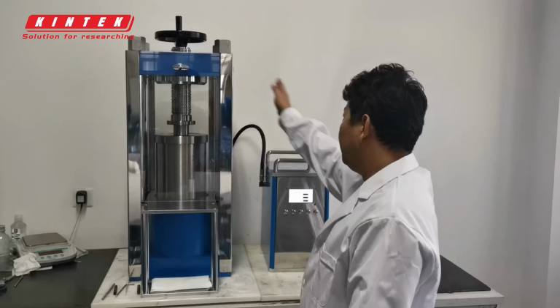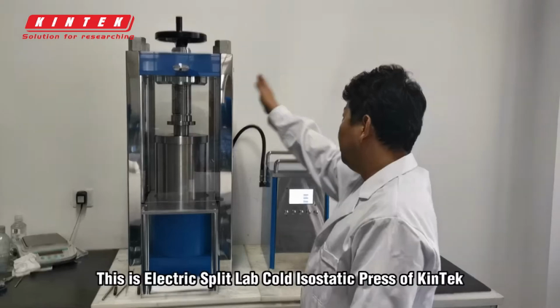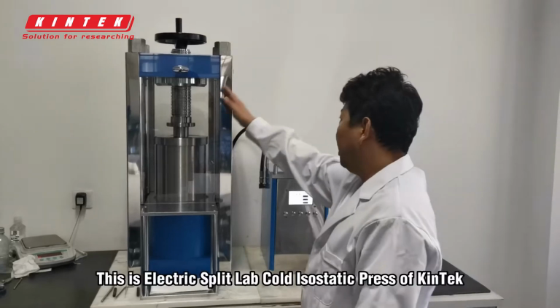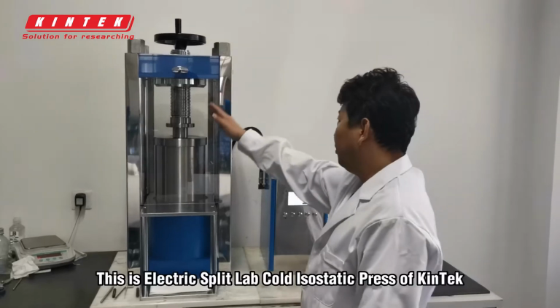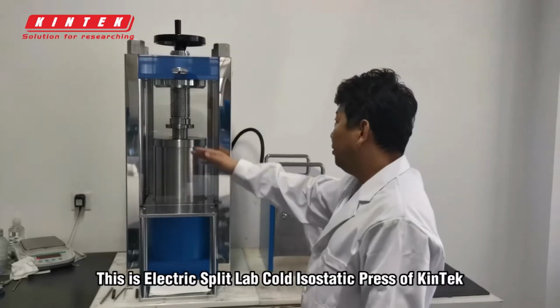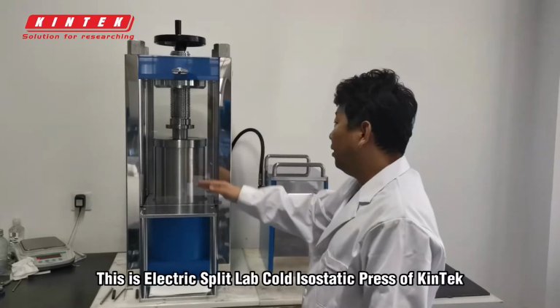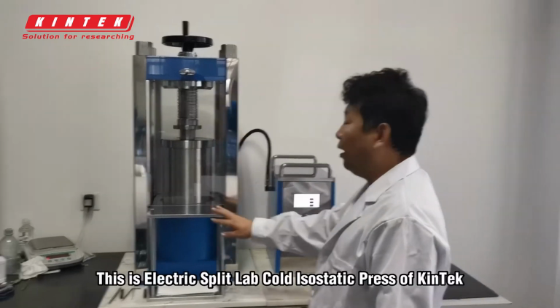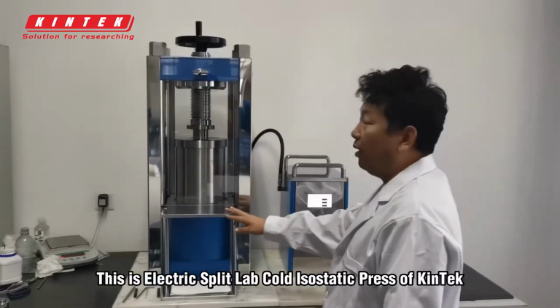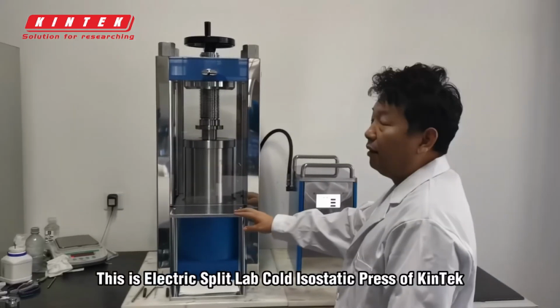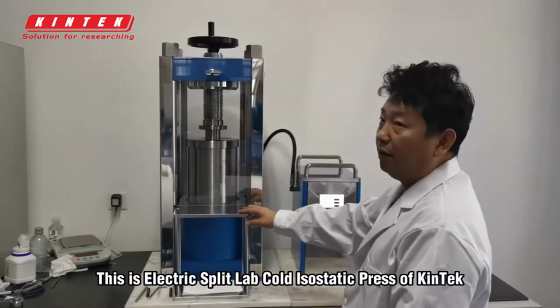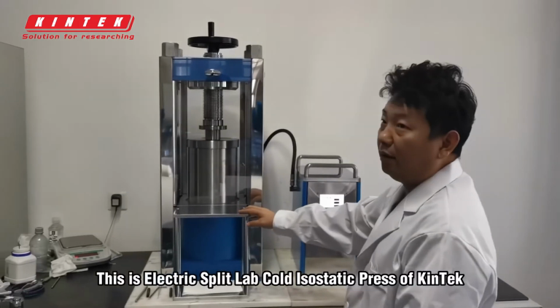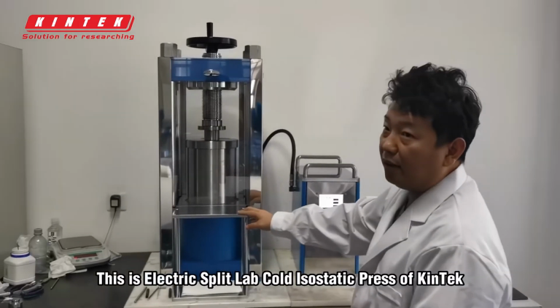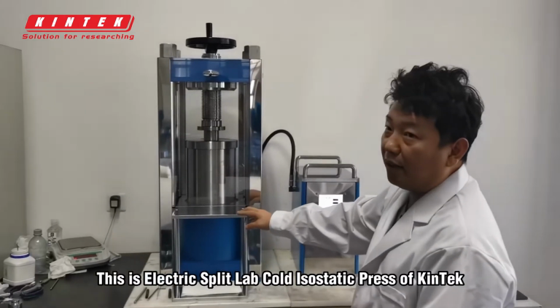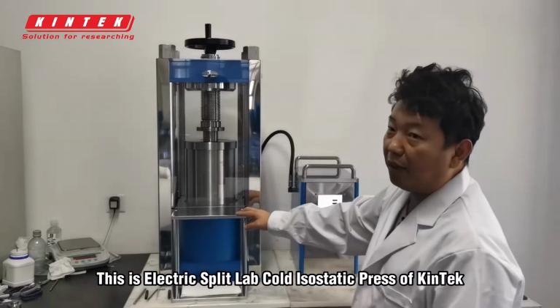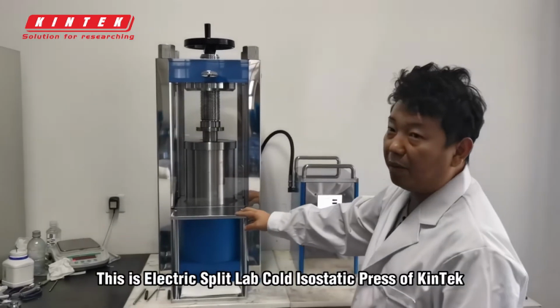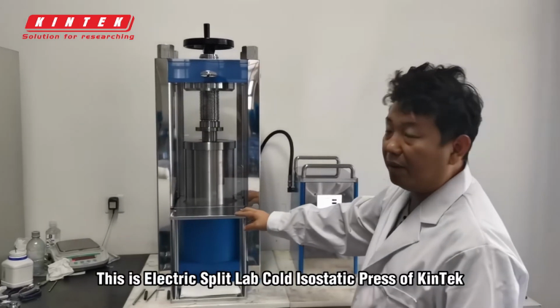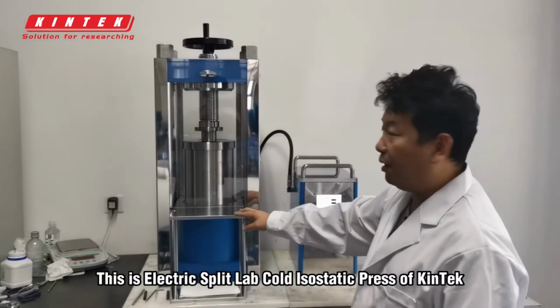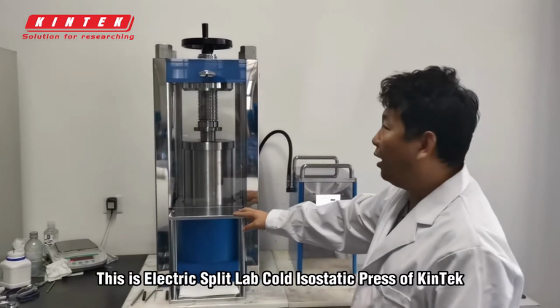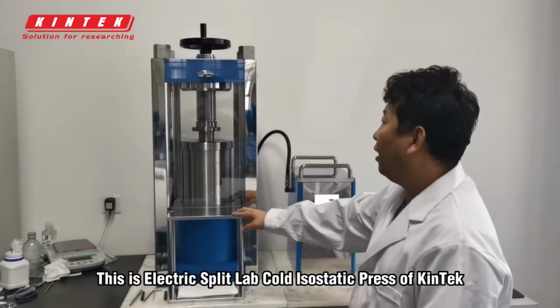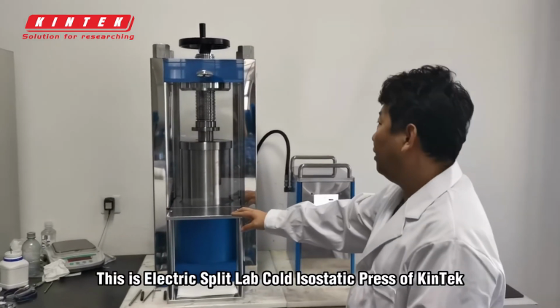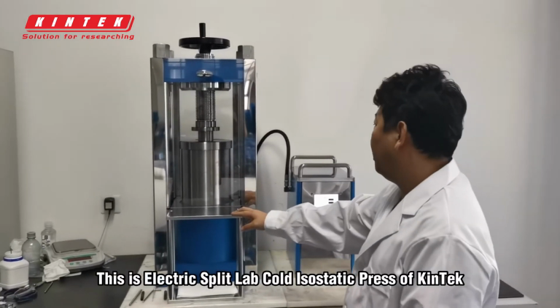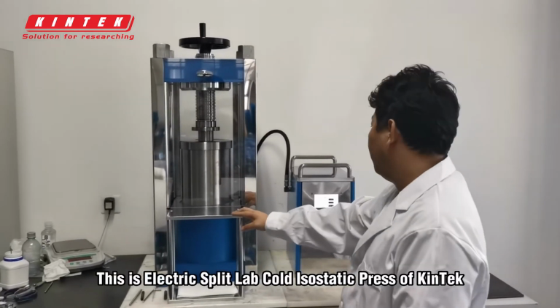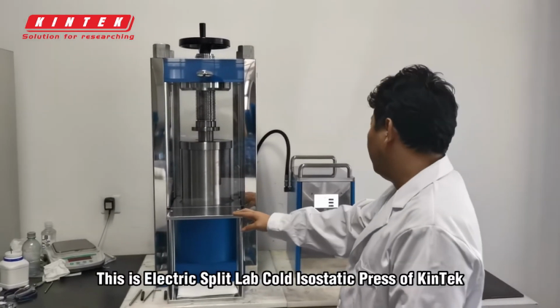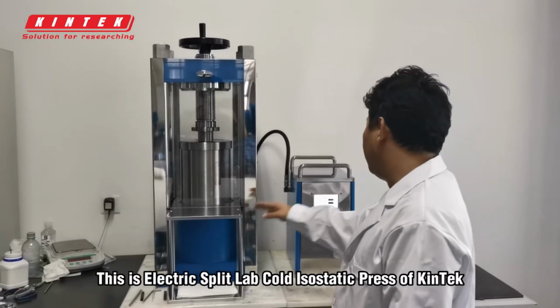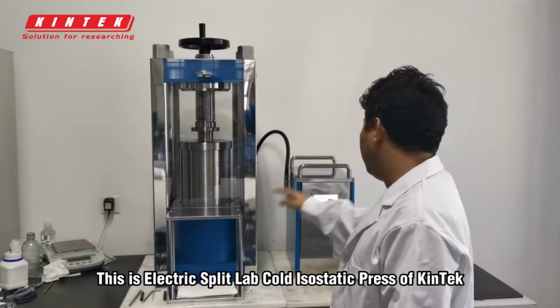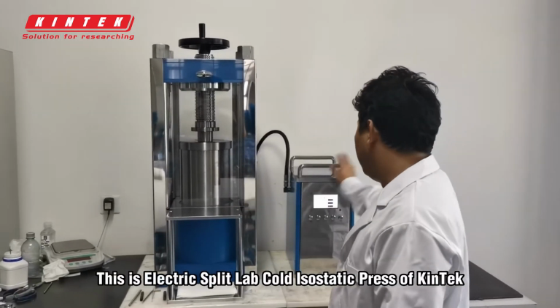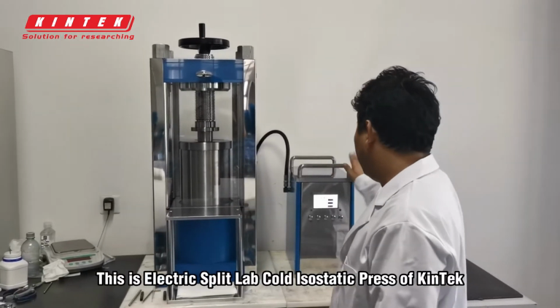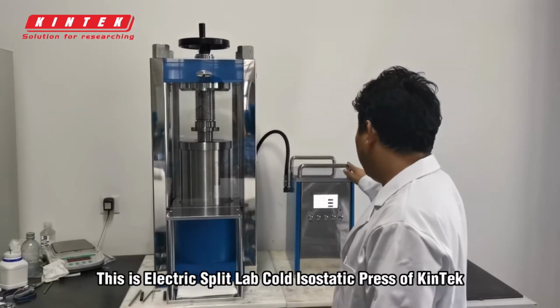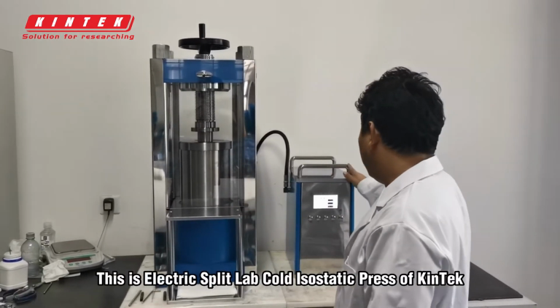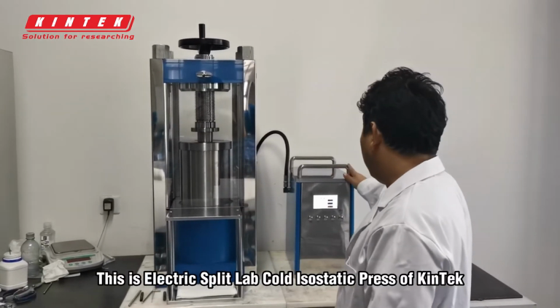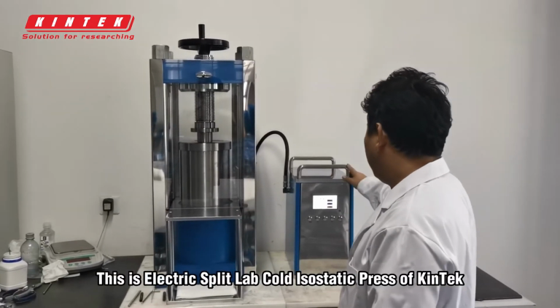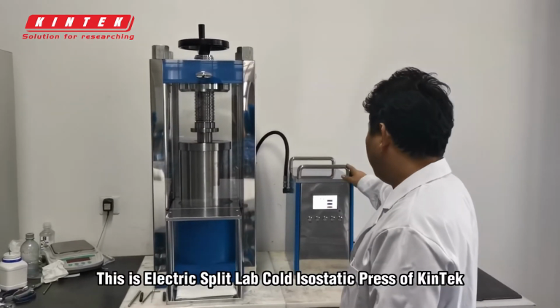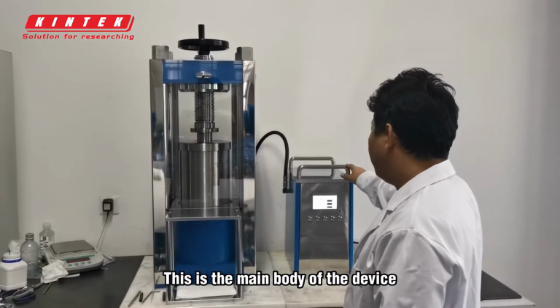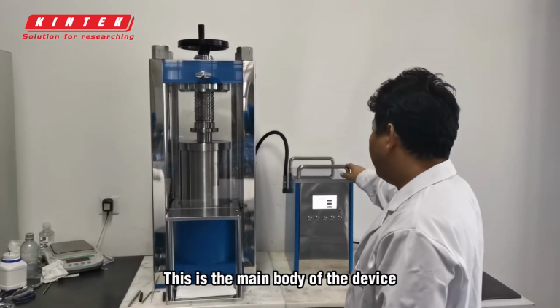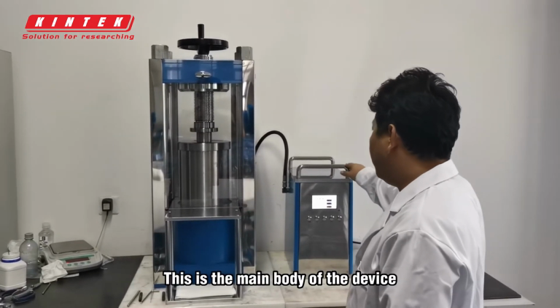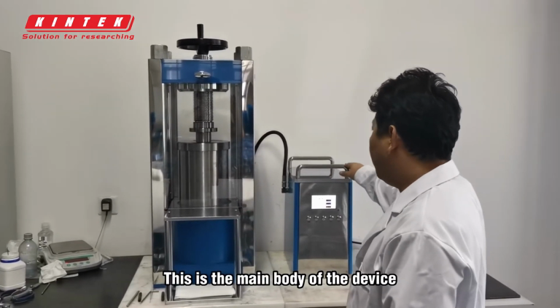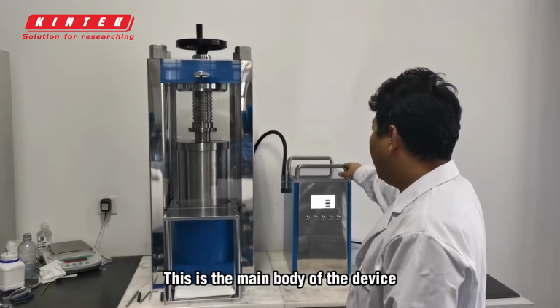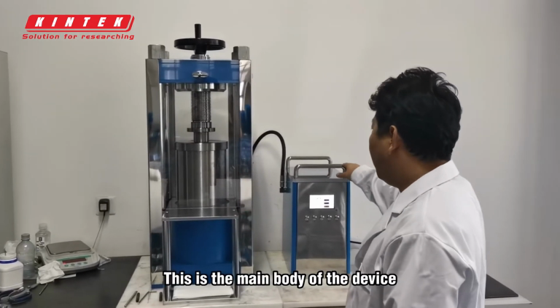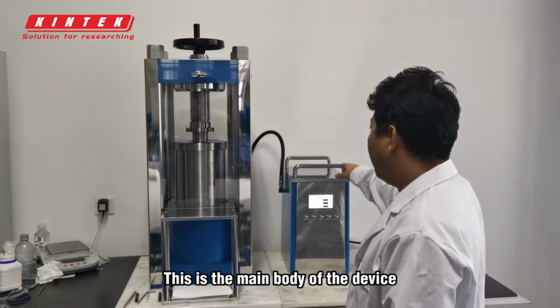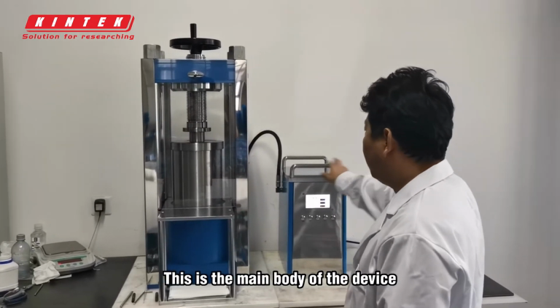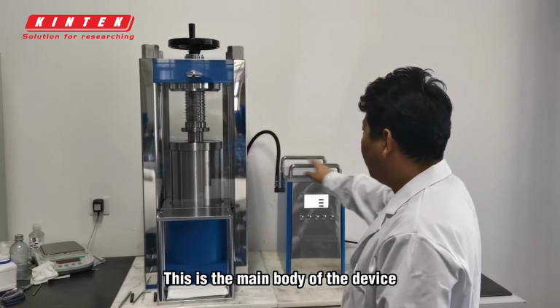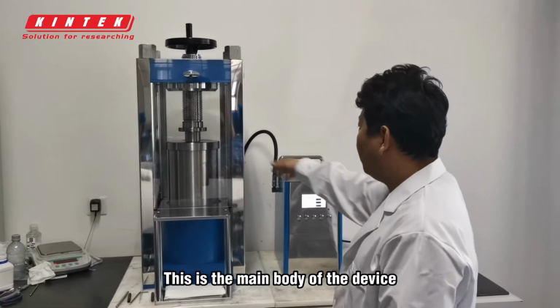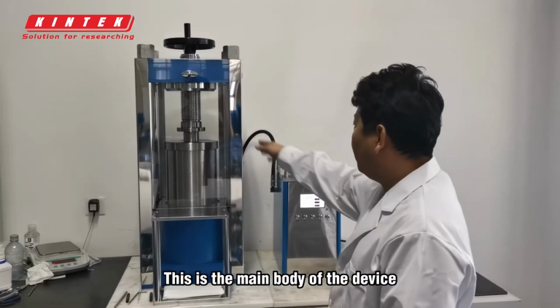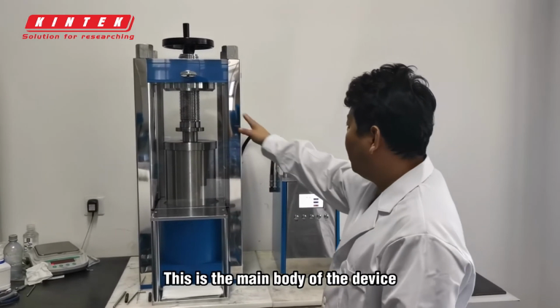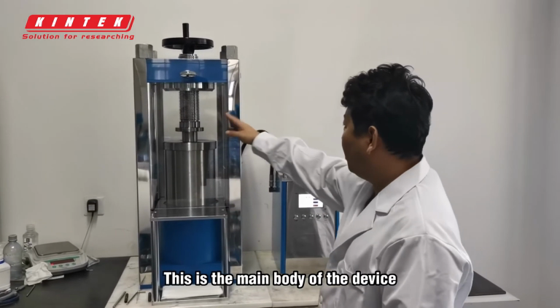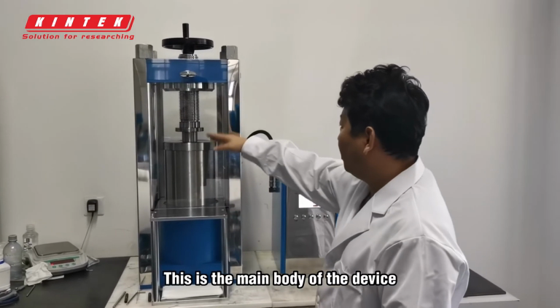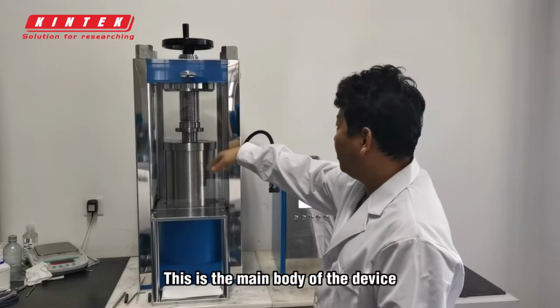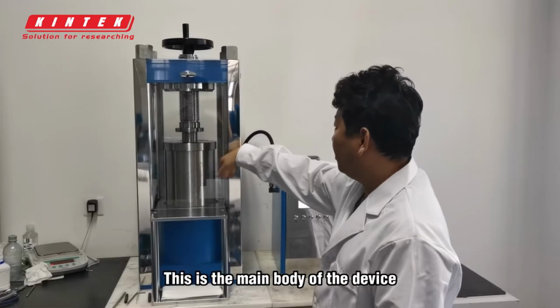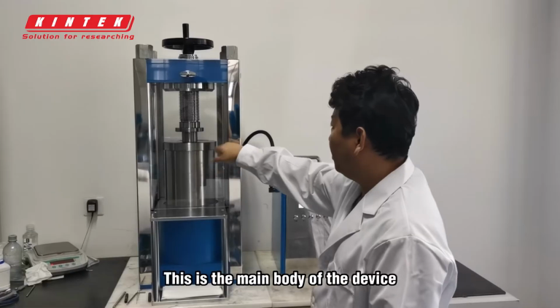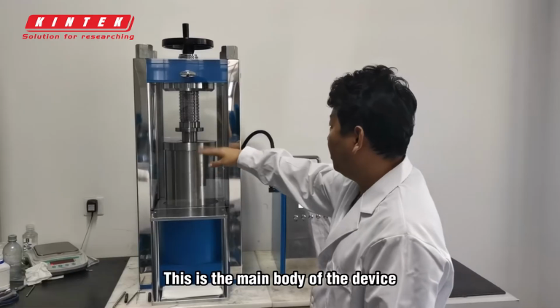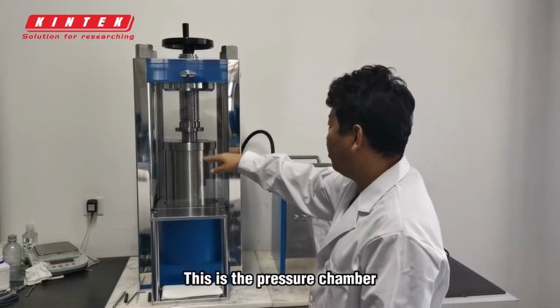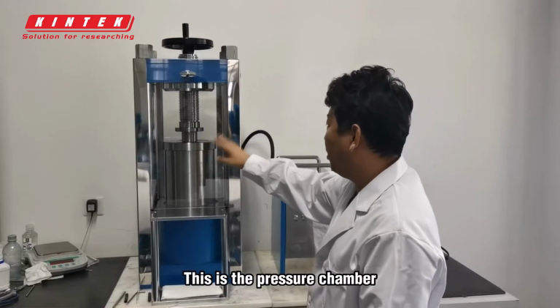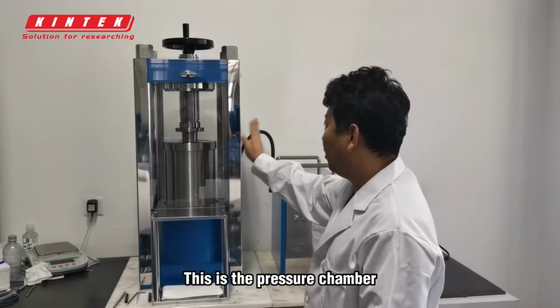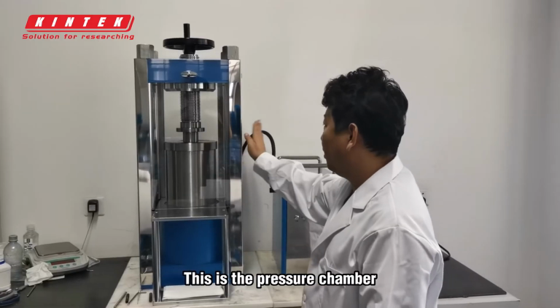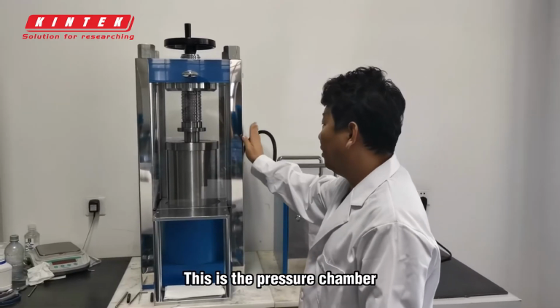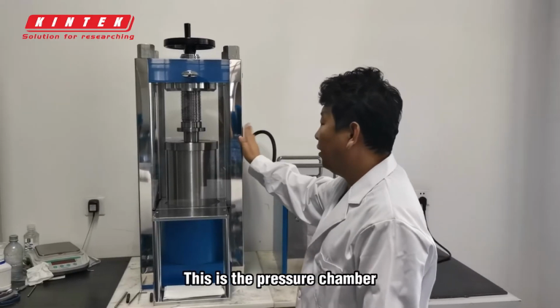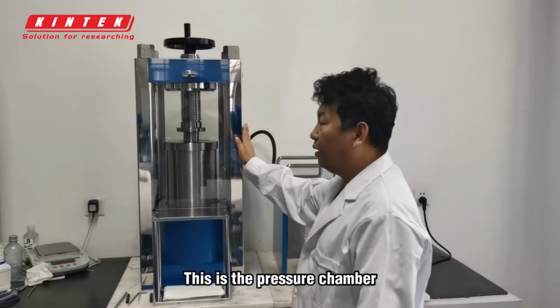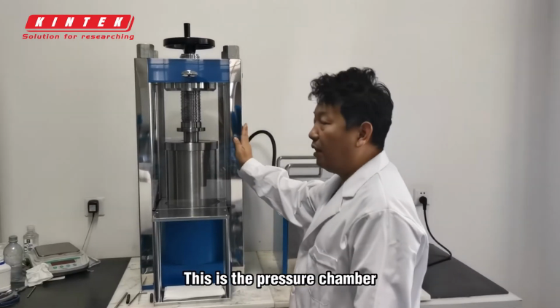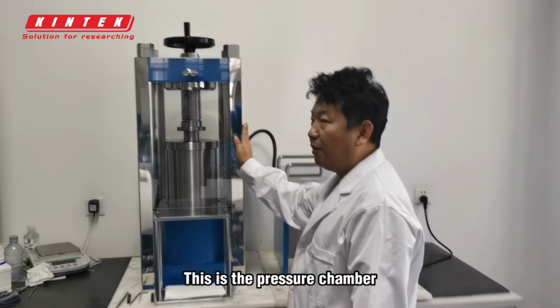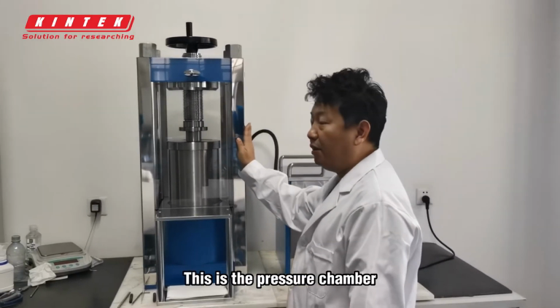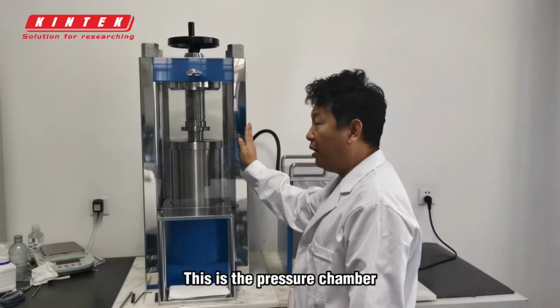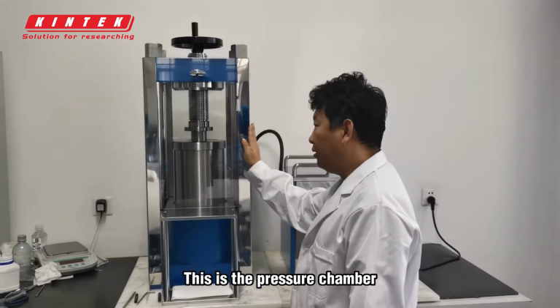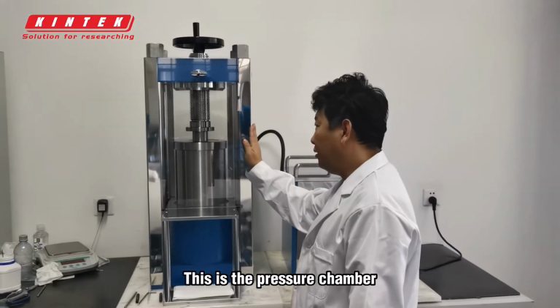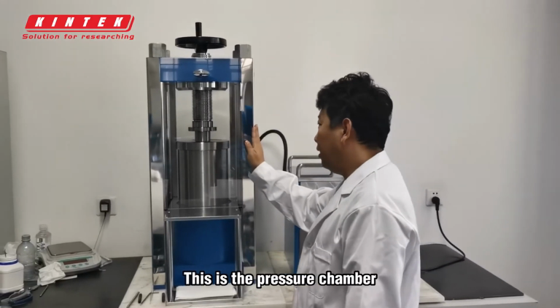This is the Electric Split Lab Cold Isostatic Press of Kintec. This is the main body of the device. This is the pressure chamber.